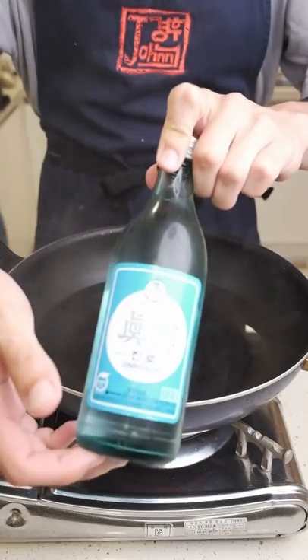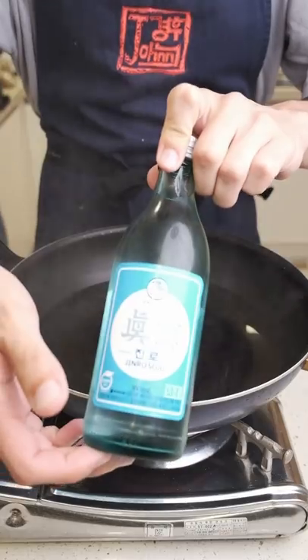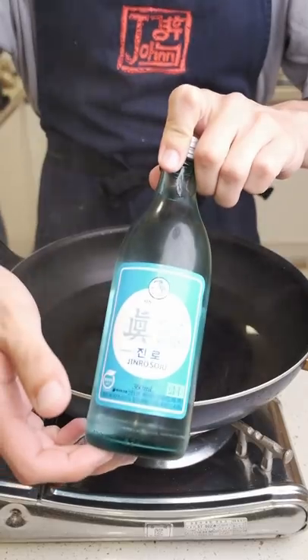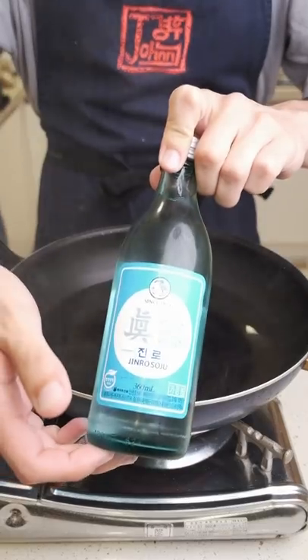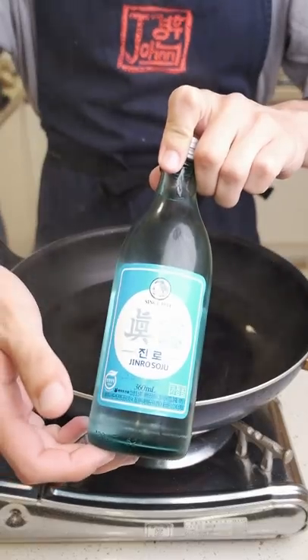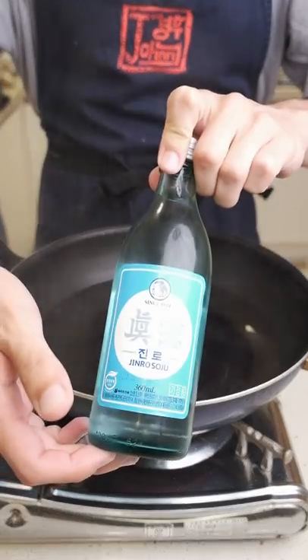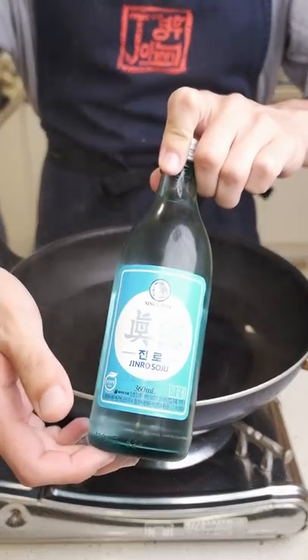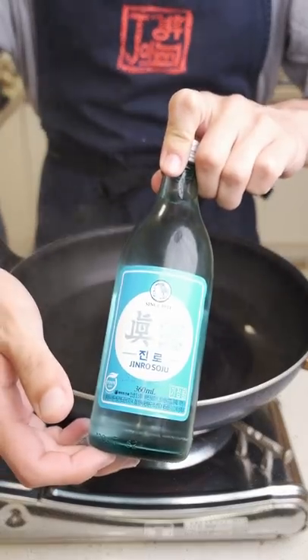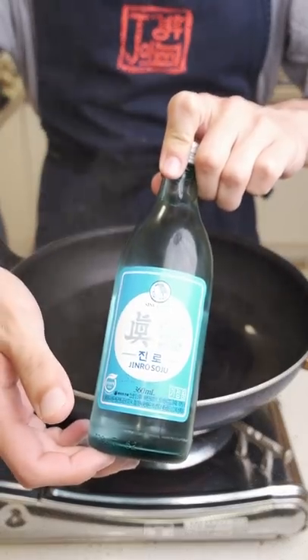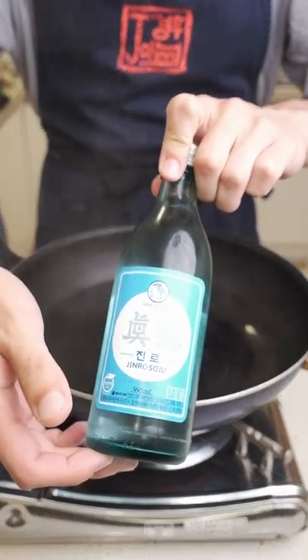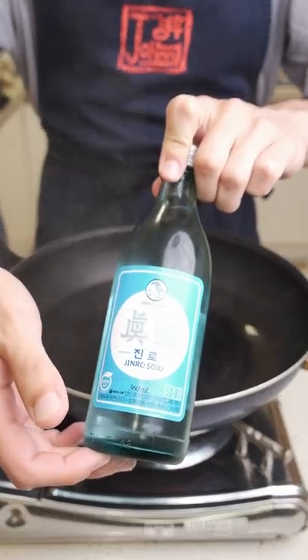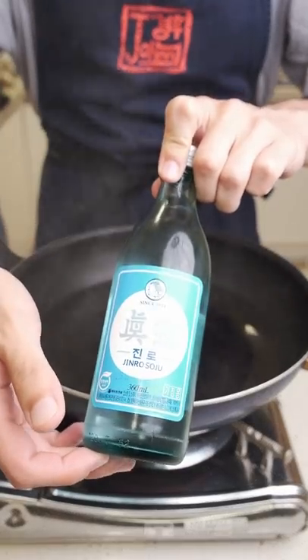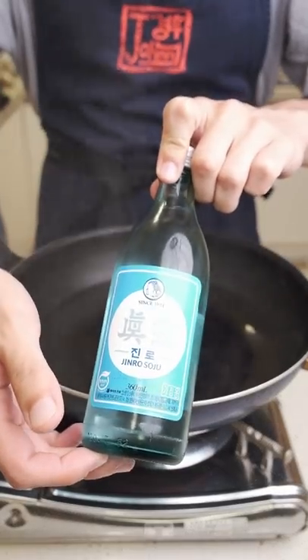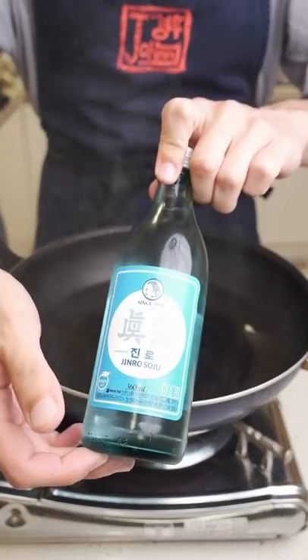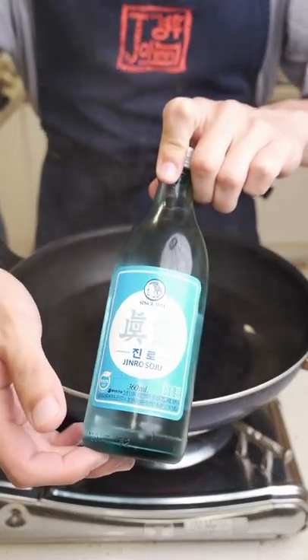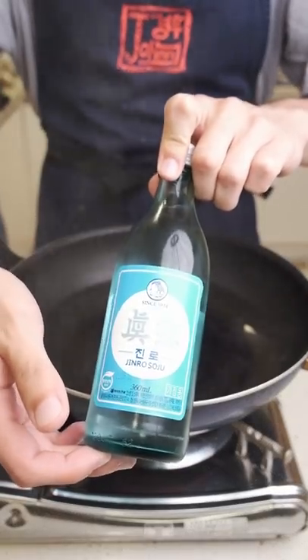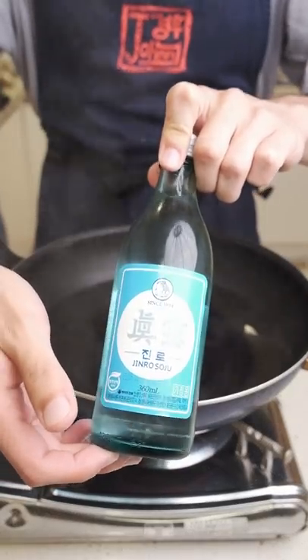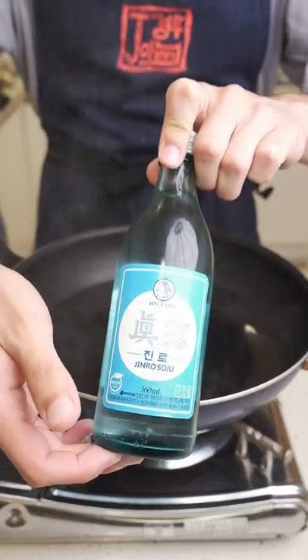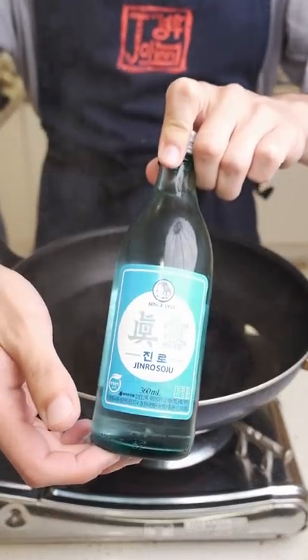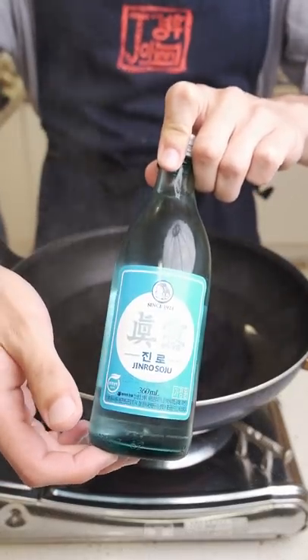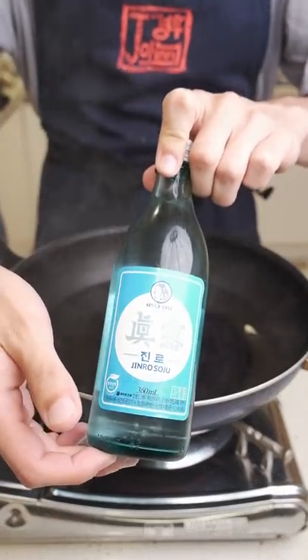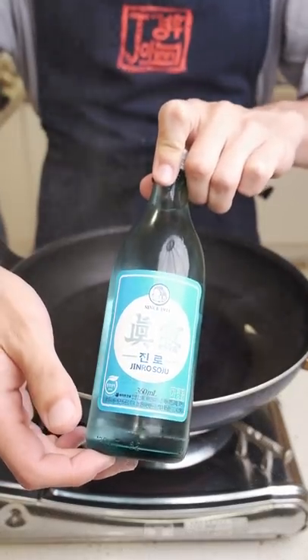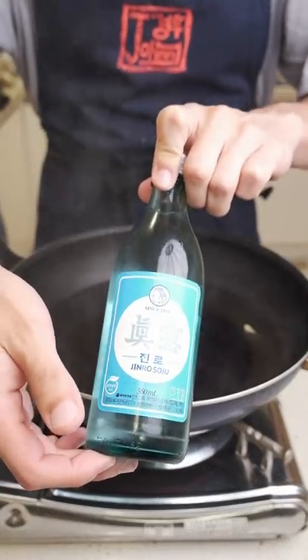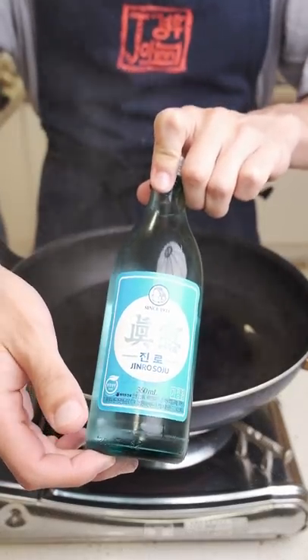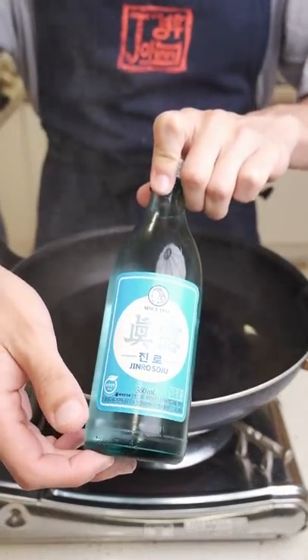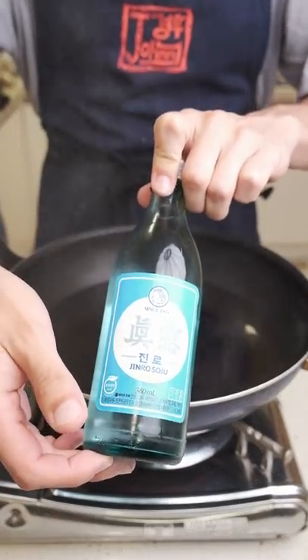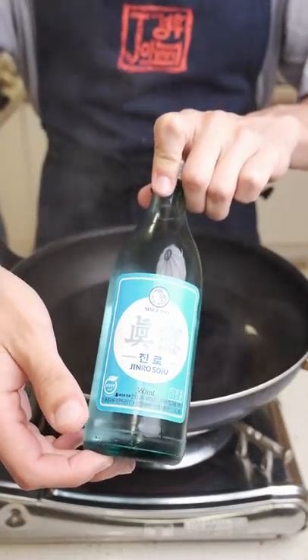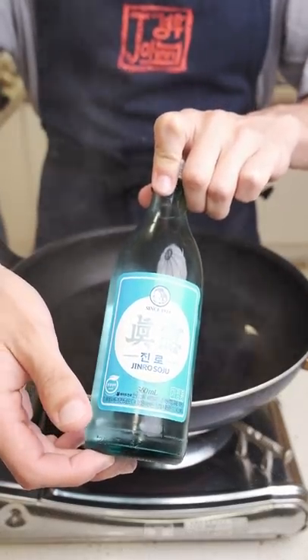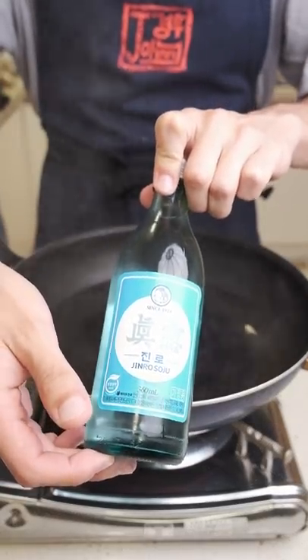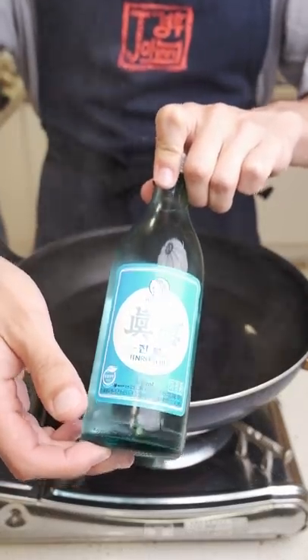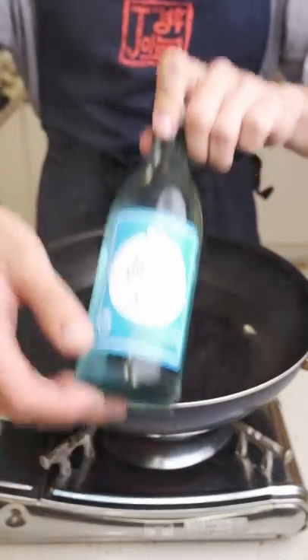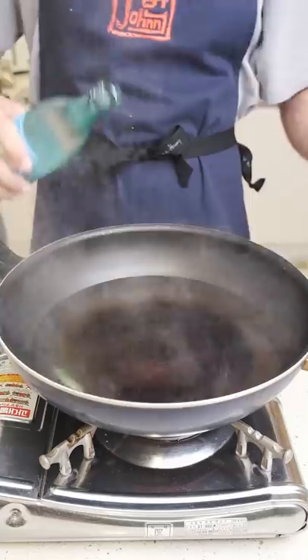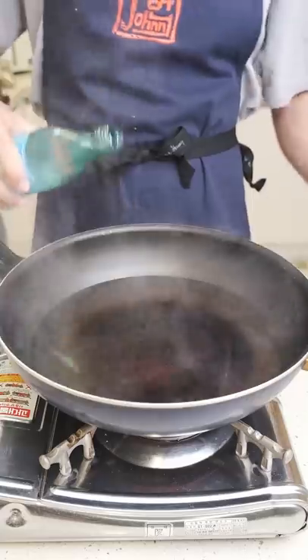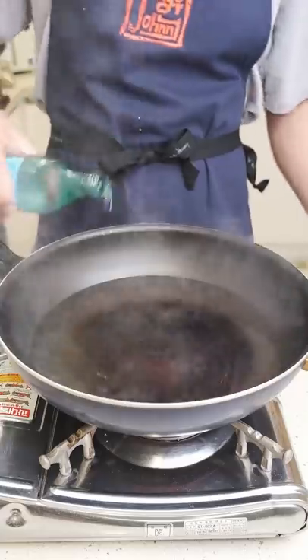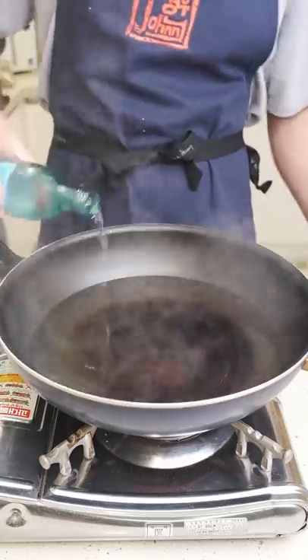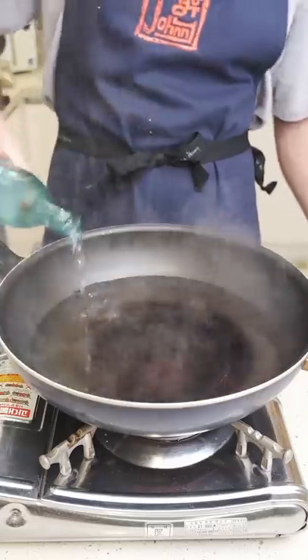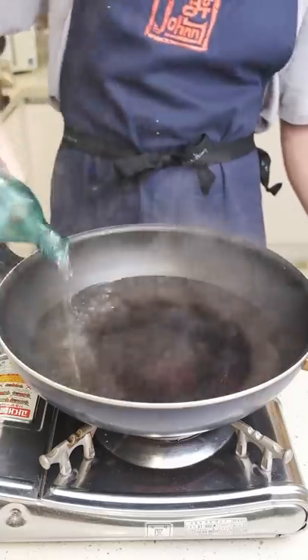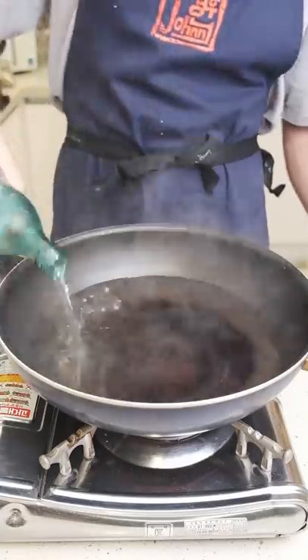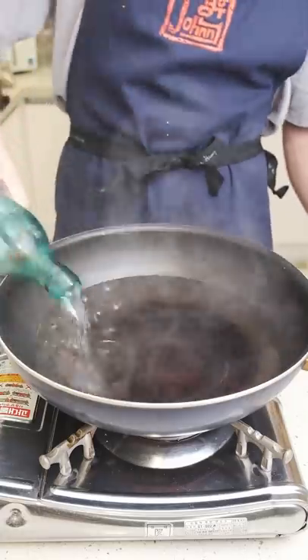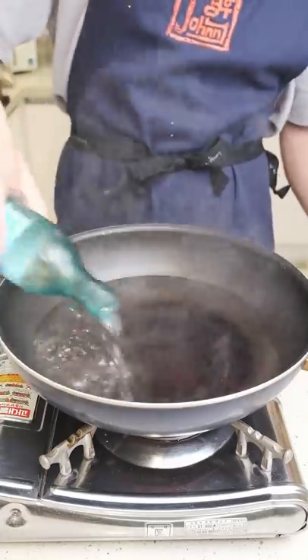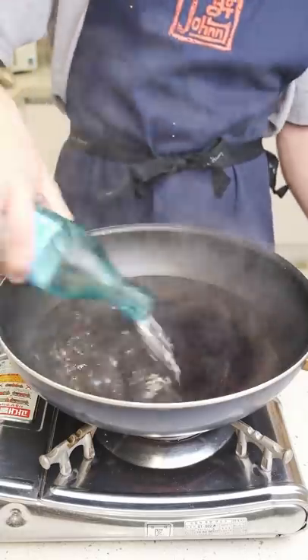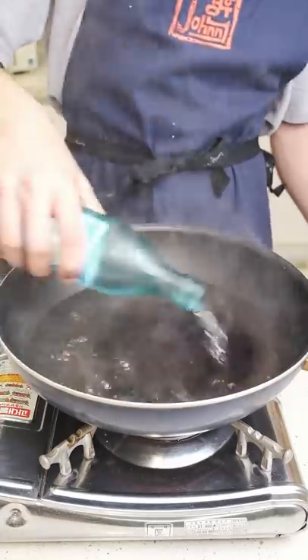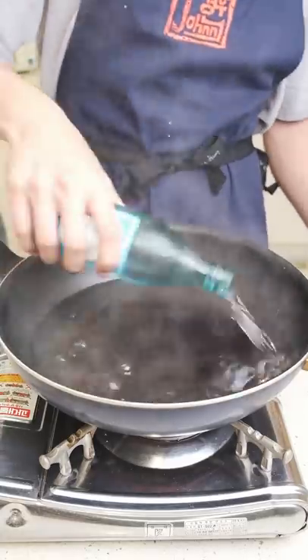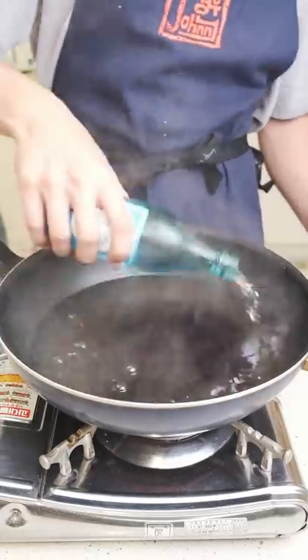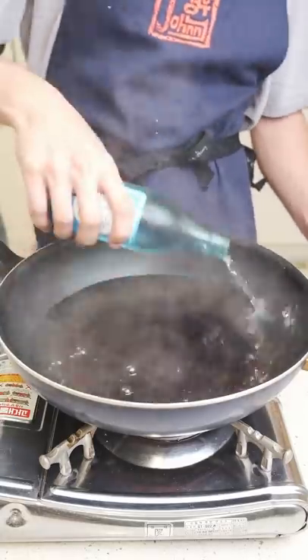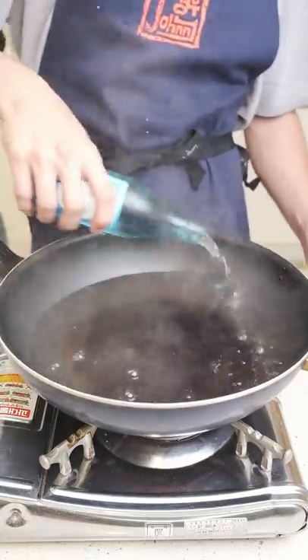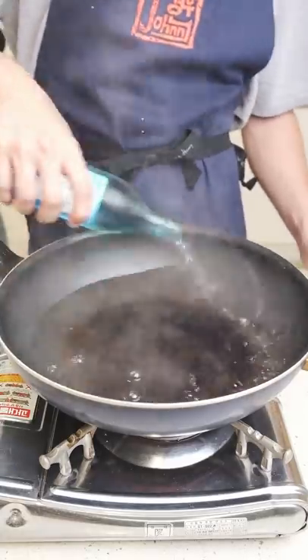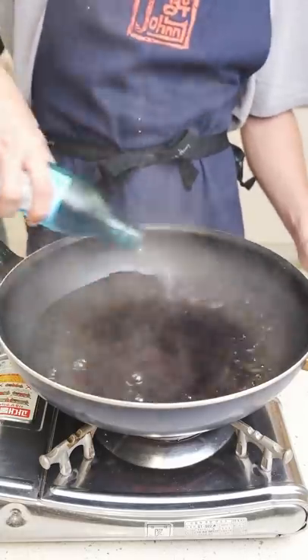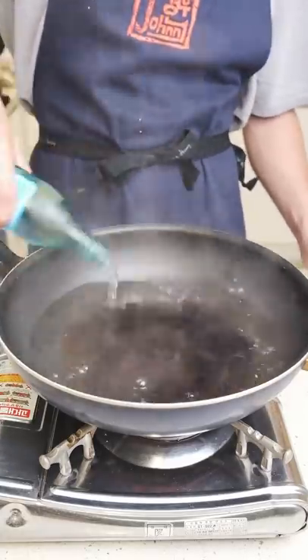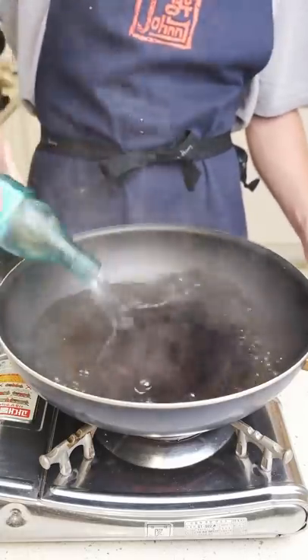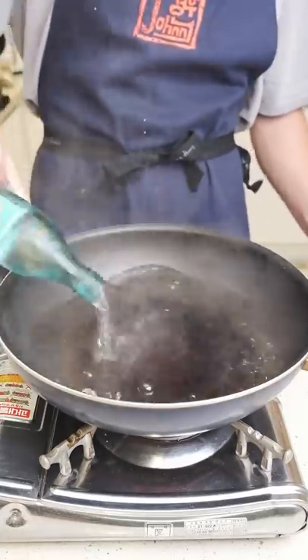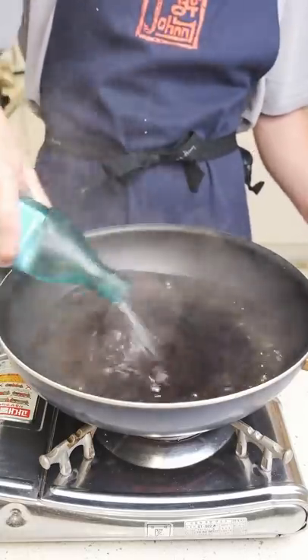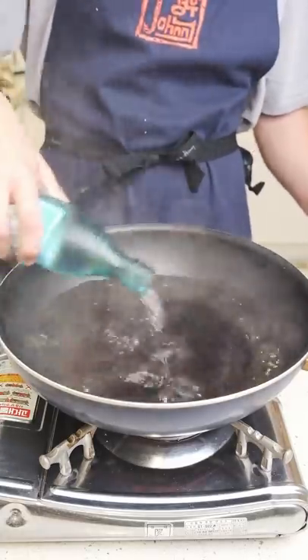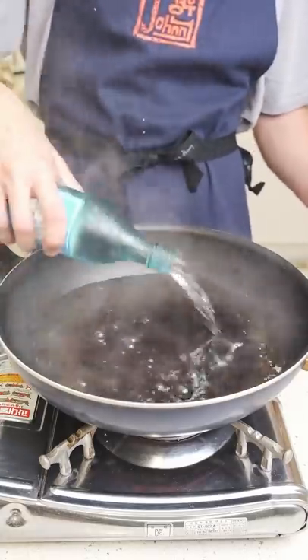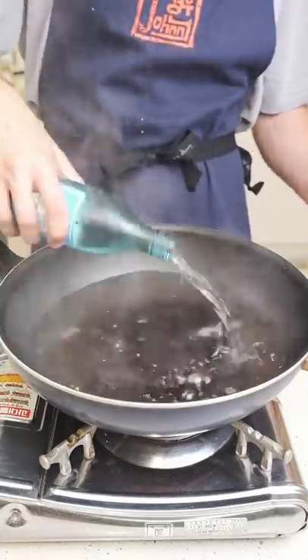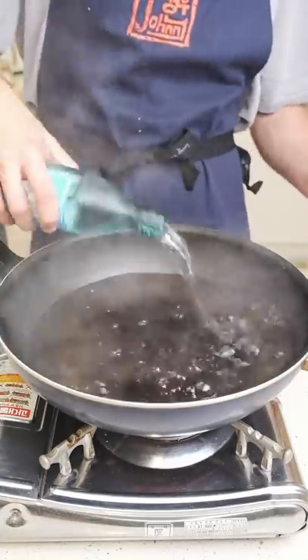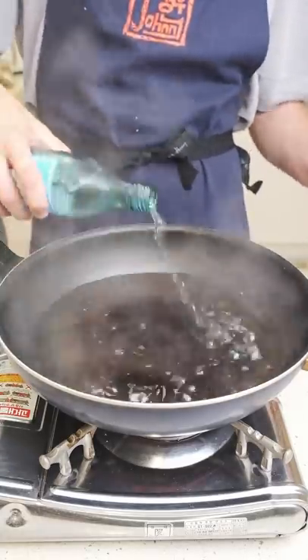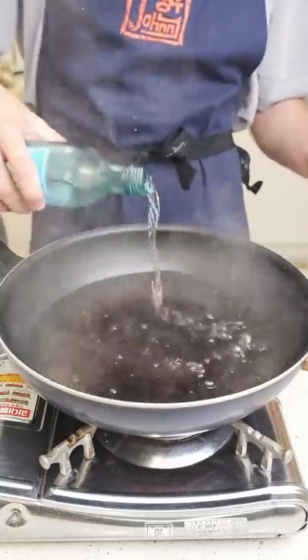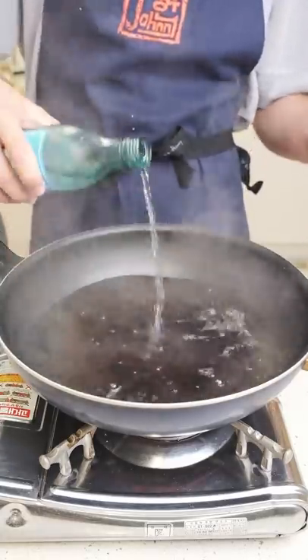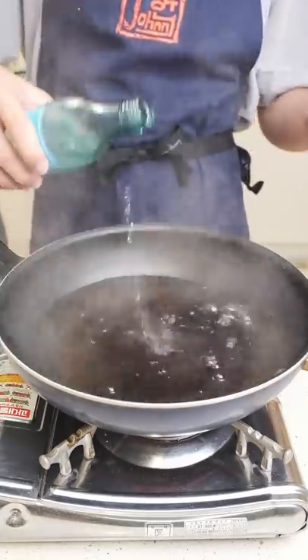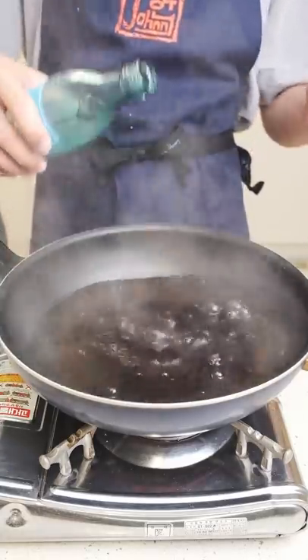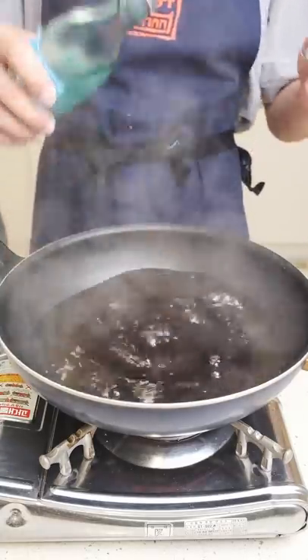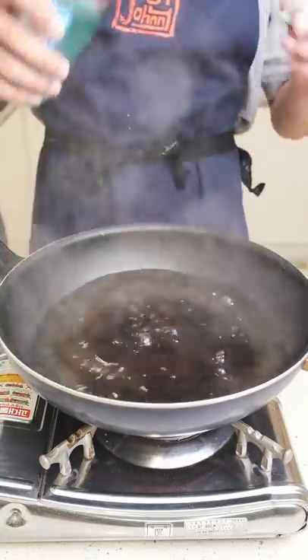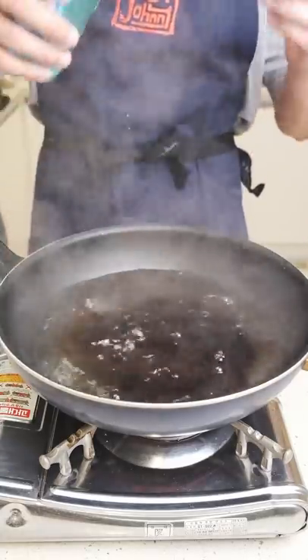I'm filling a wok-style pan halfway with water, then adding about a cup of soju. There are other ways to do this, like adding vinegar to the water or boiling it with a daikon radish.